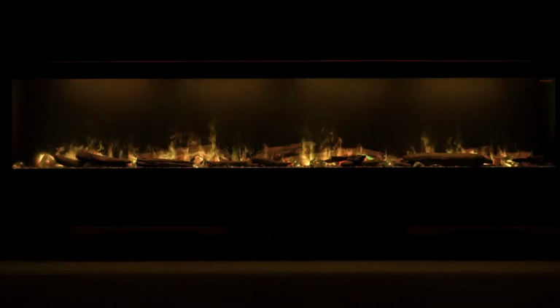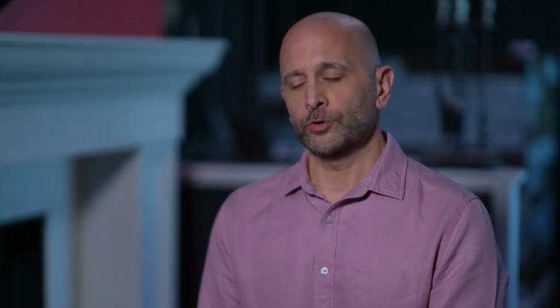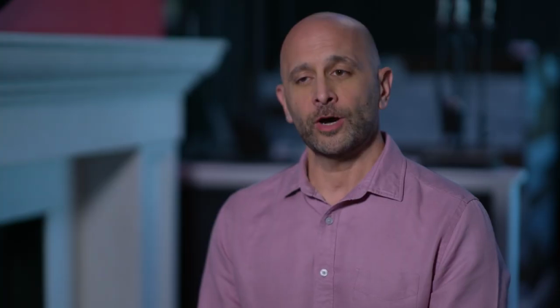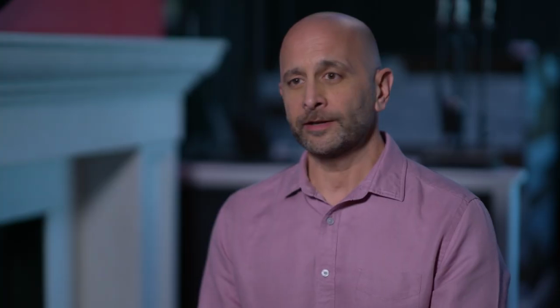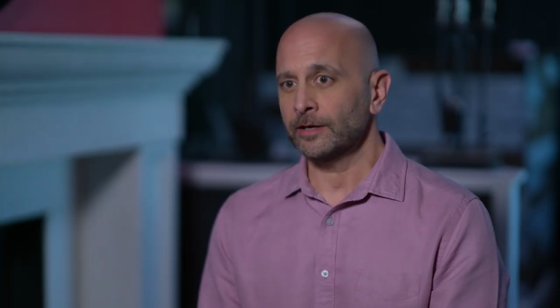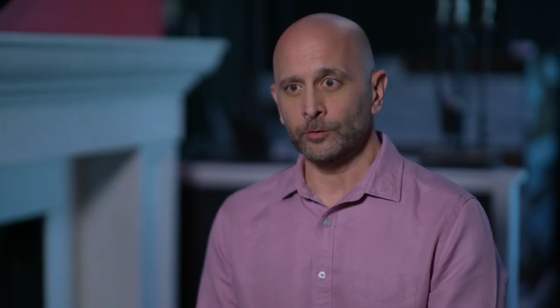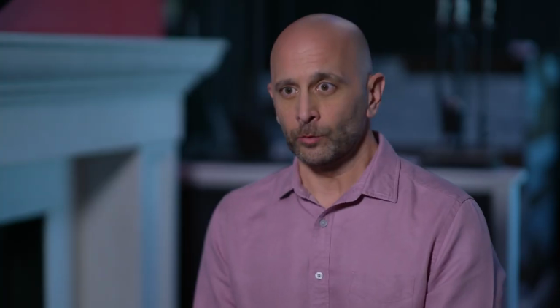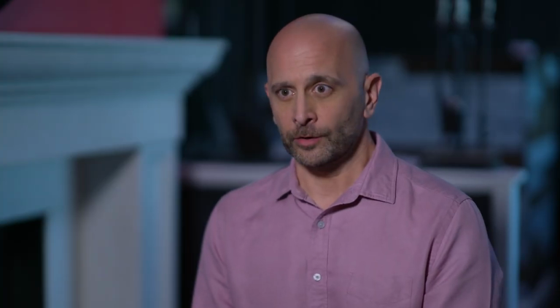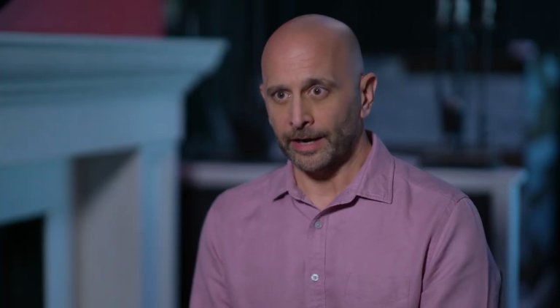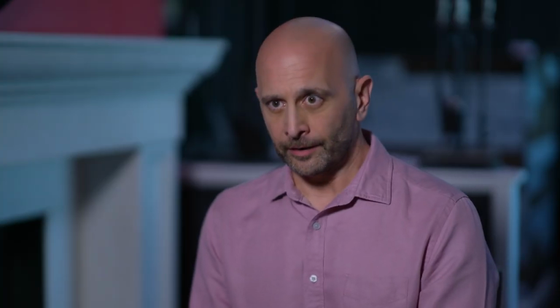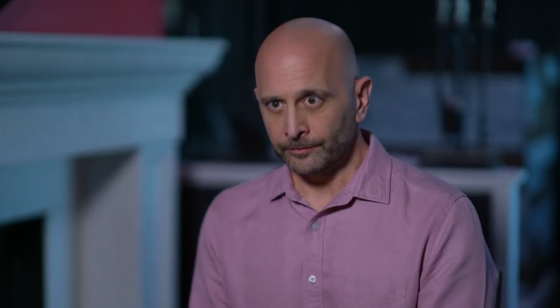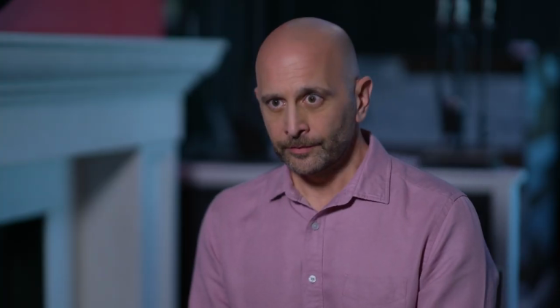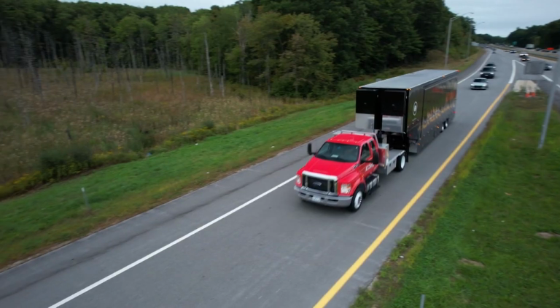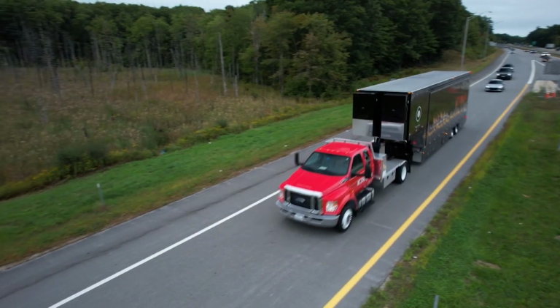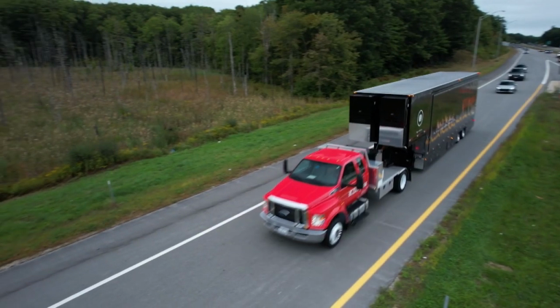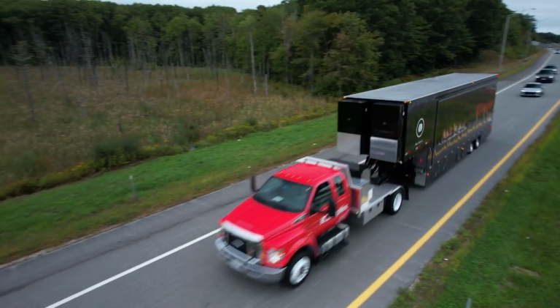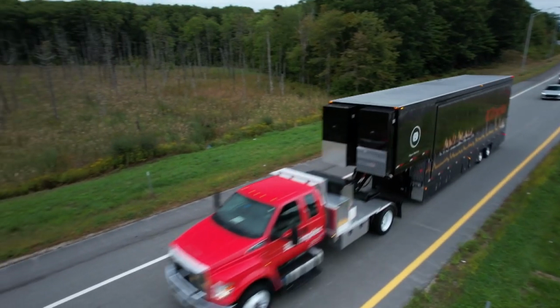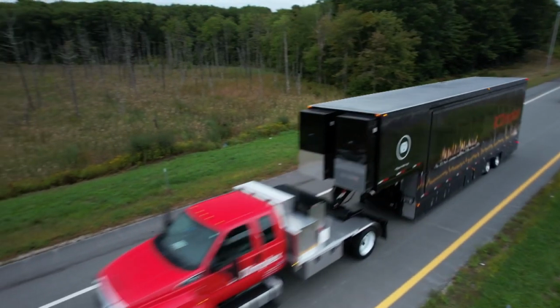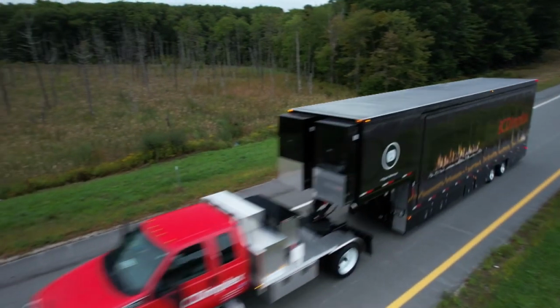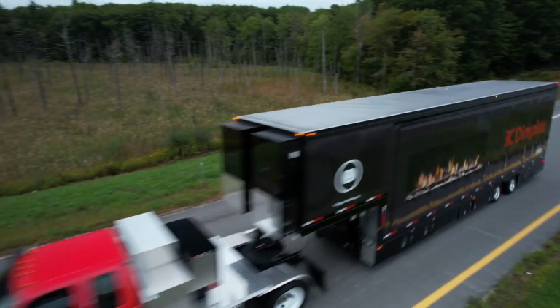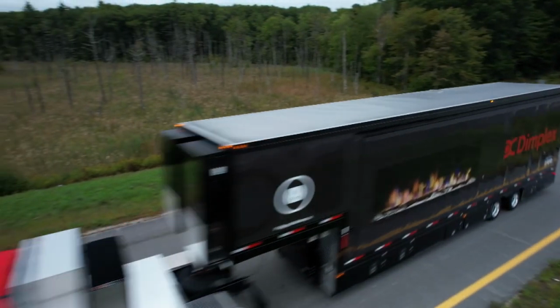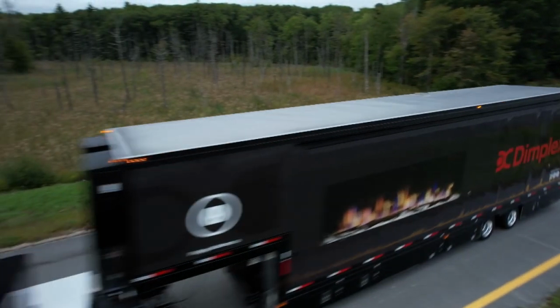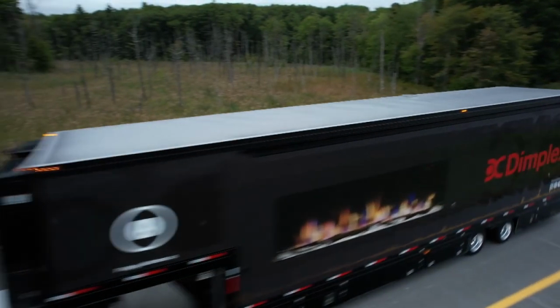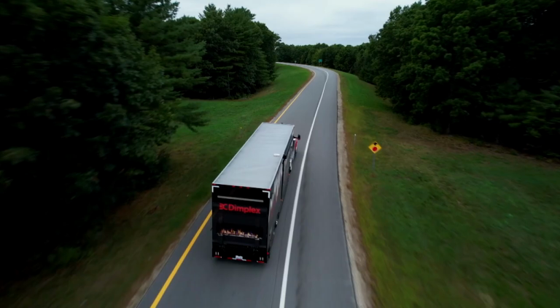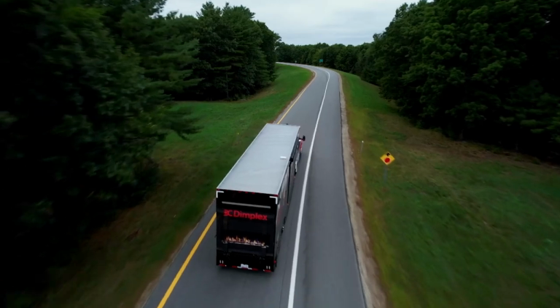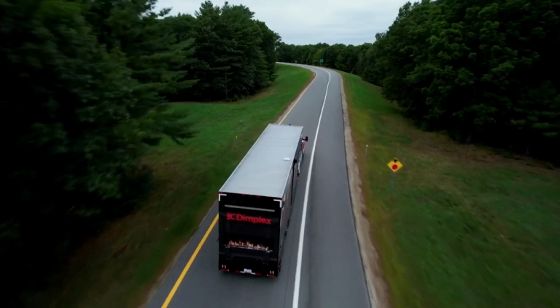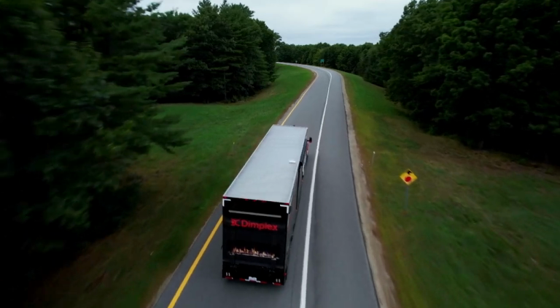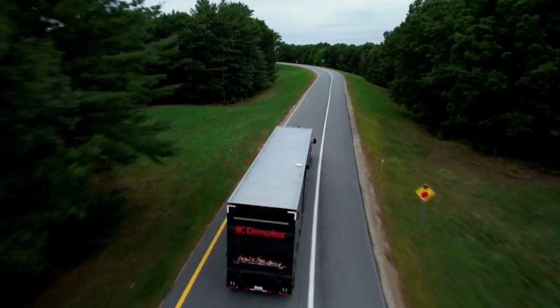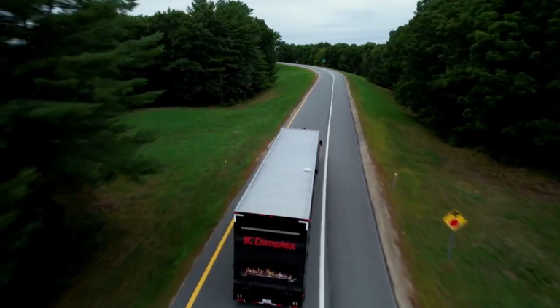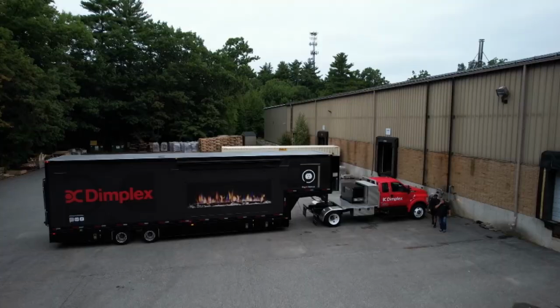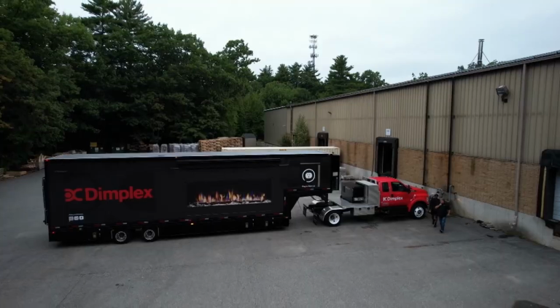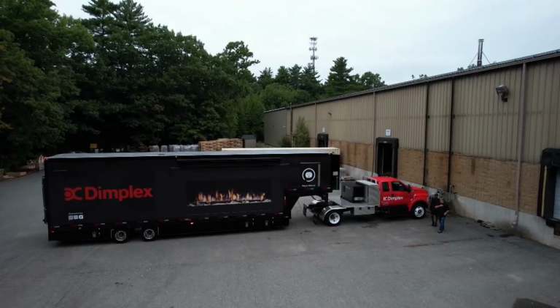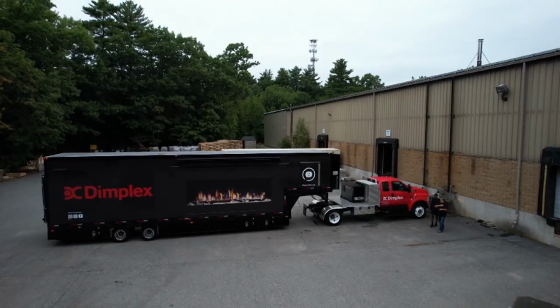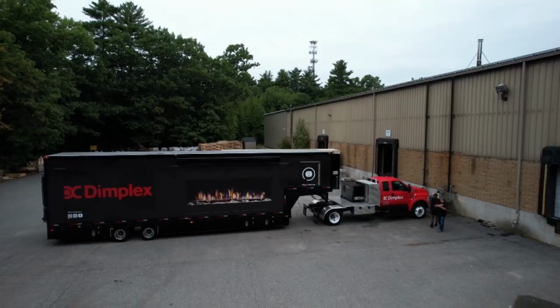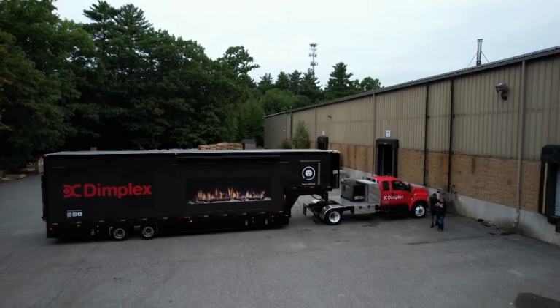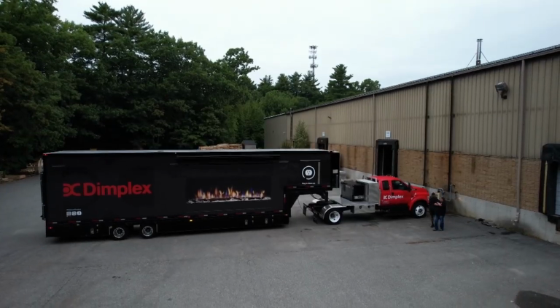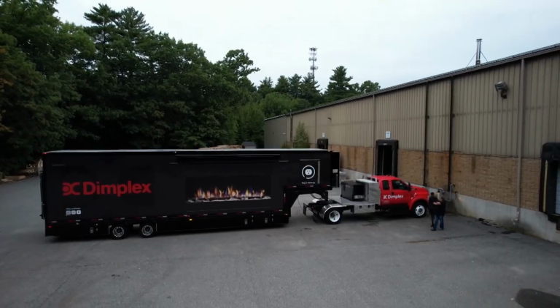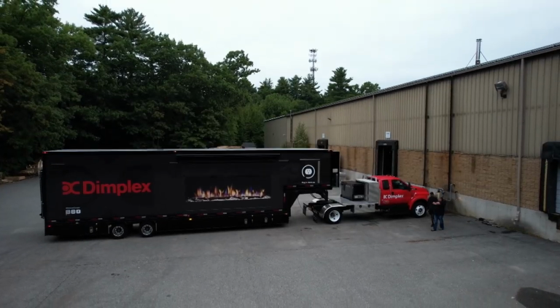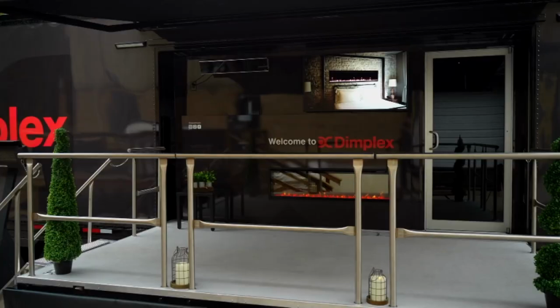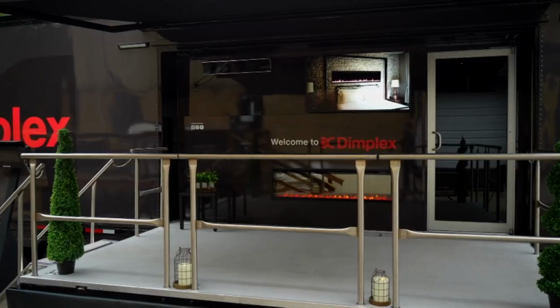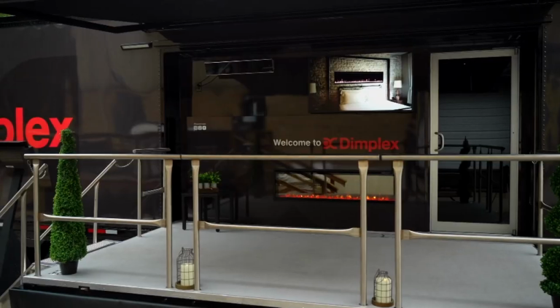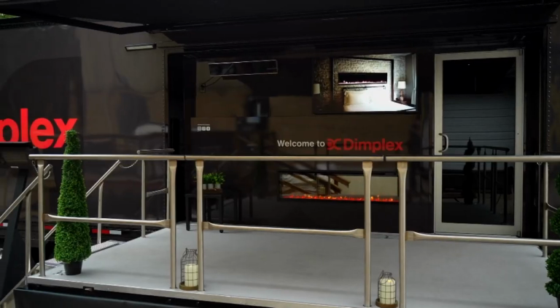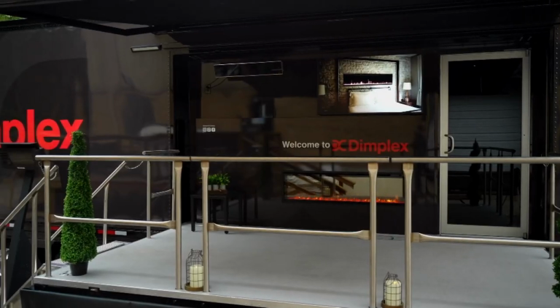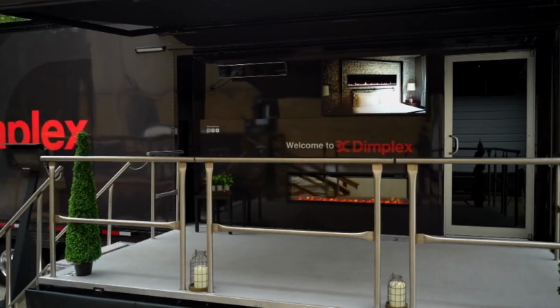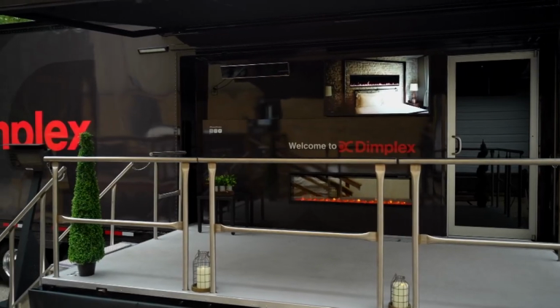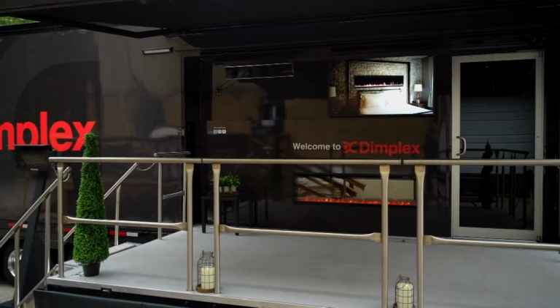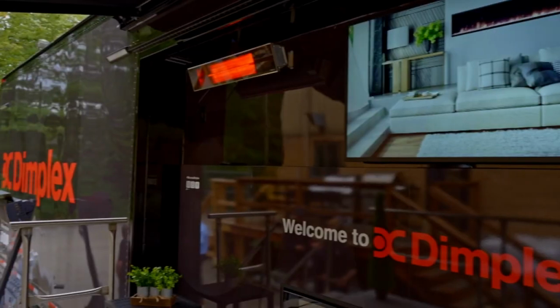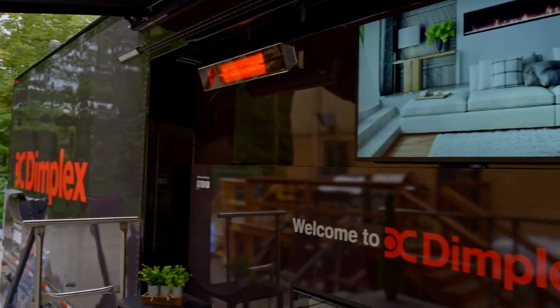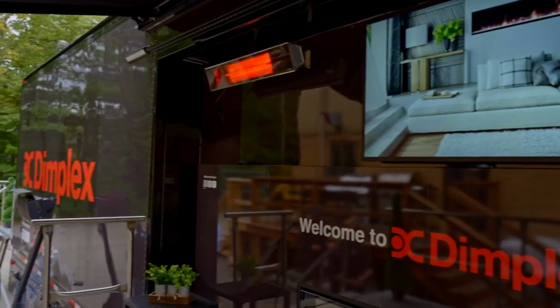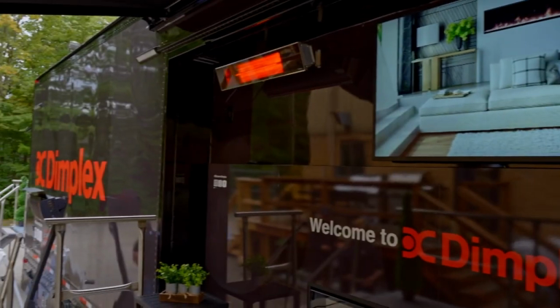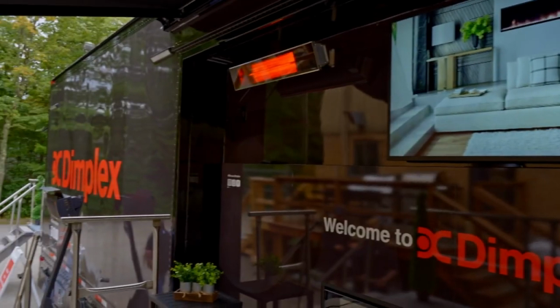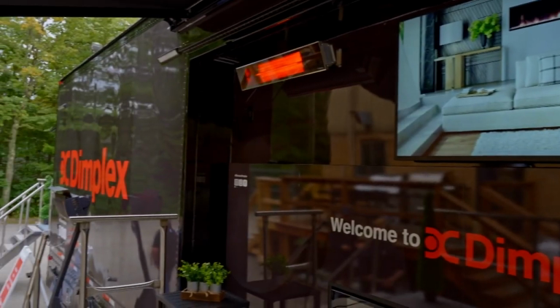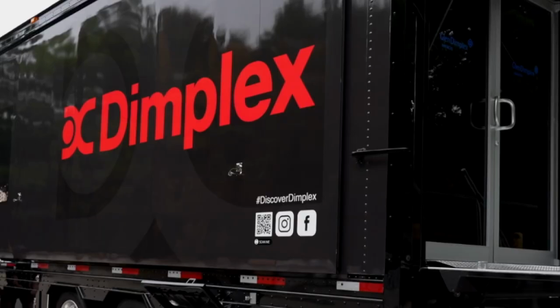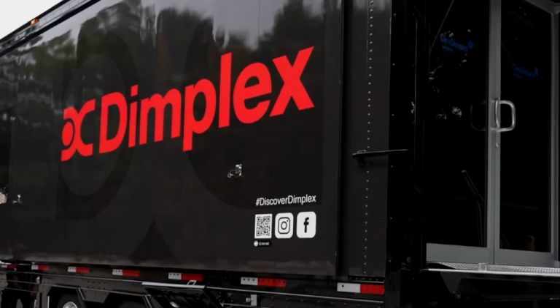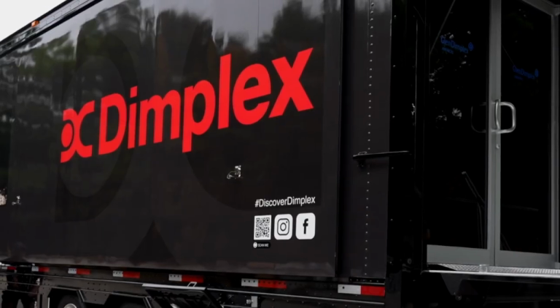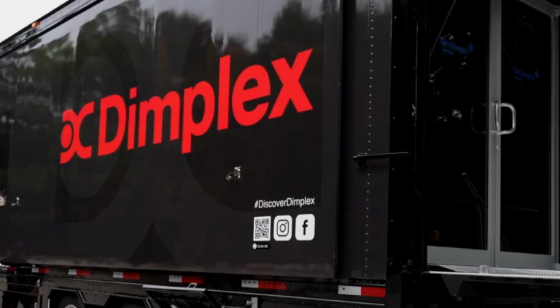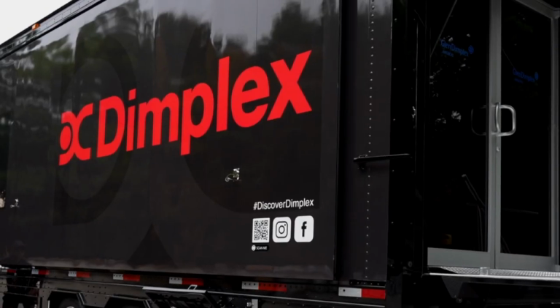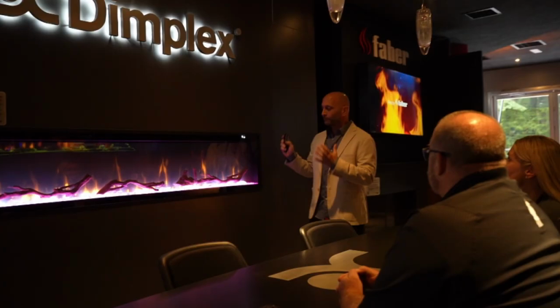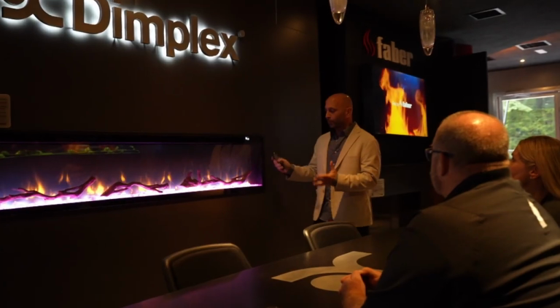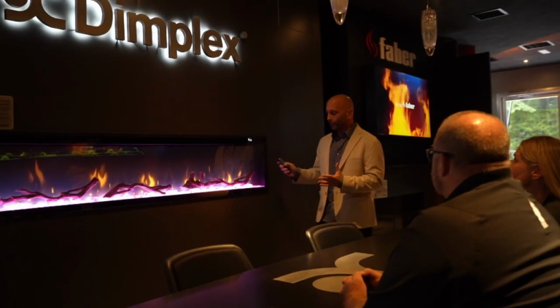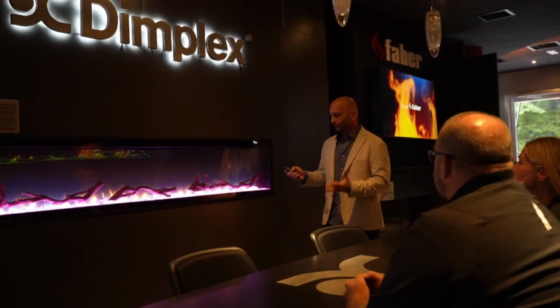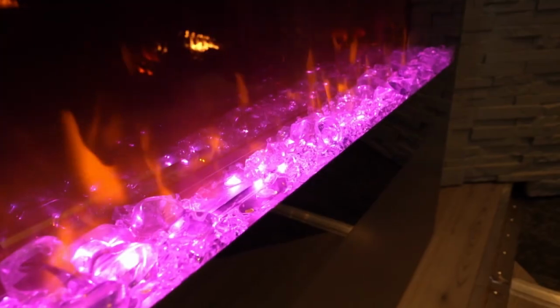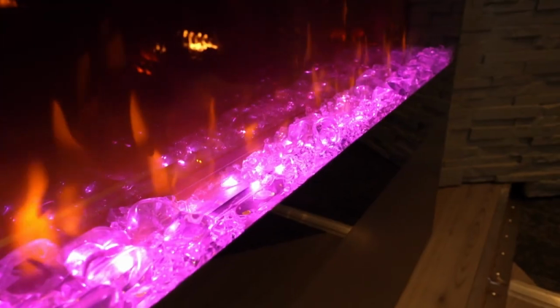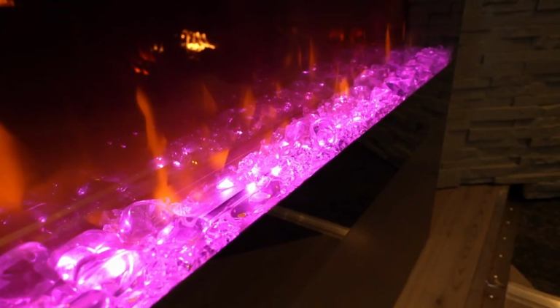We're trying to get the word out, and we're doing so in a big way. We have a mobile showroom that travels all over North America to bring our products to you.